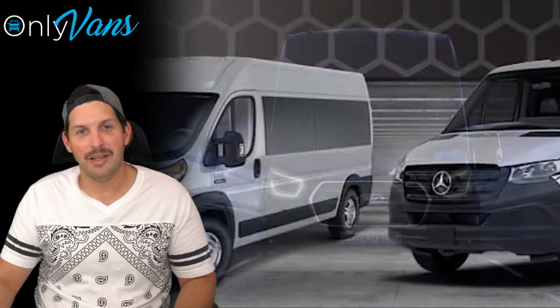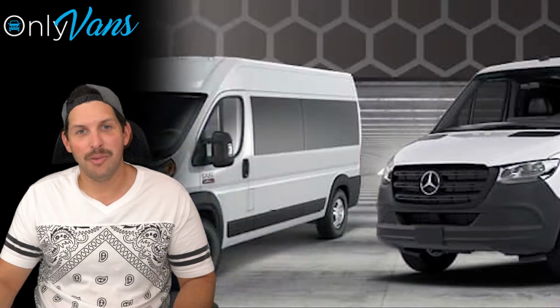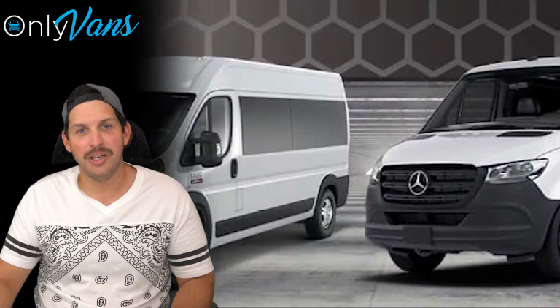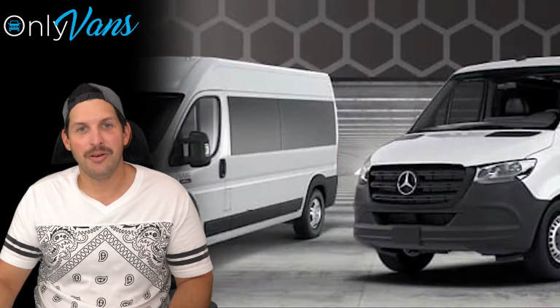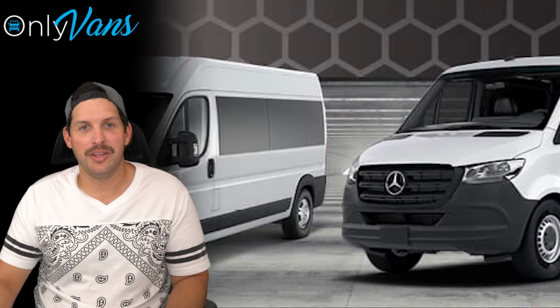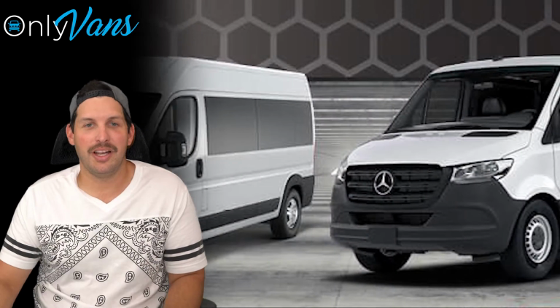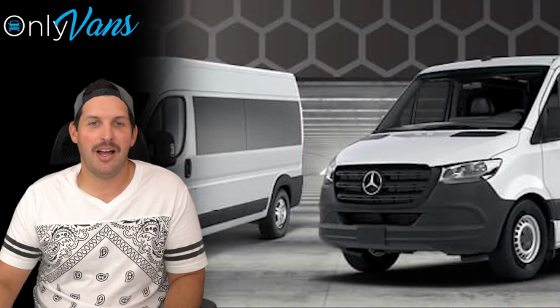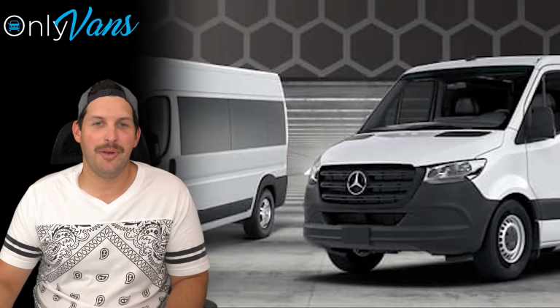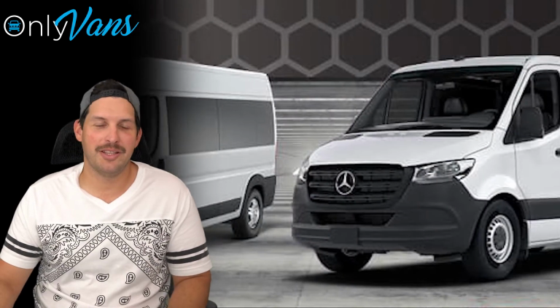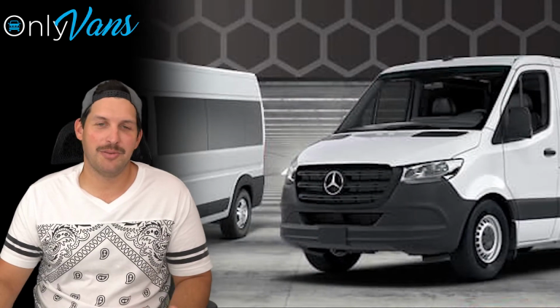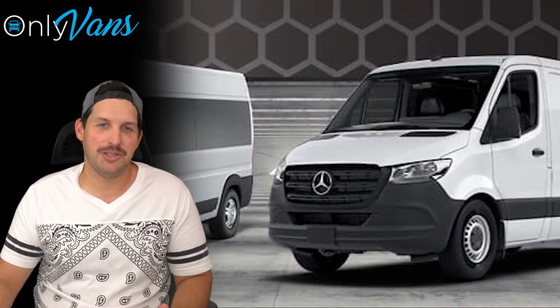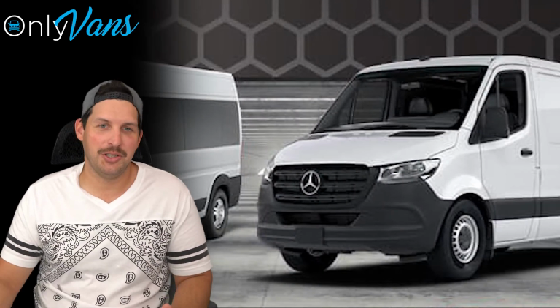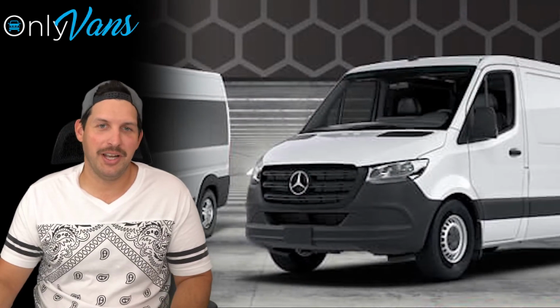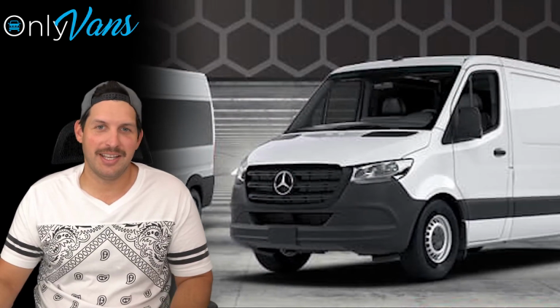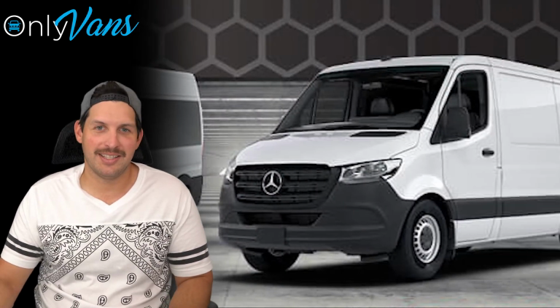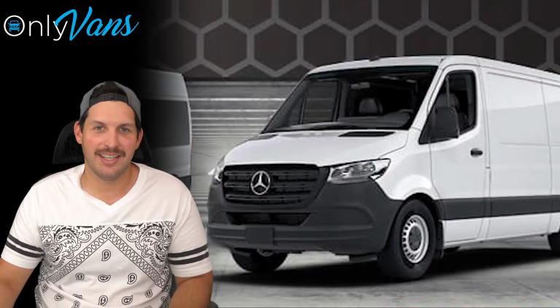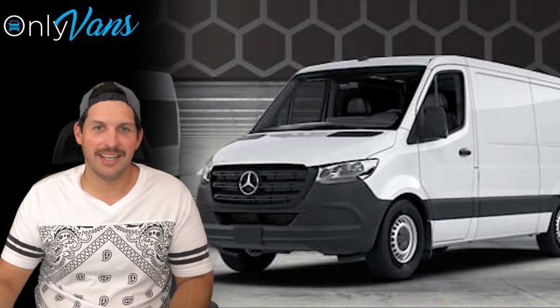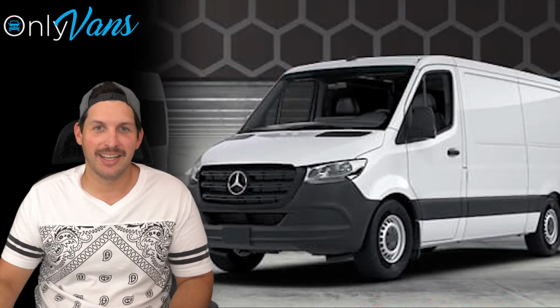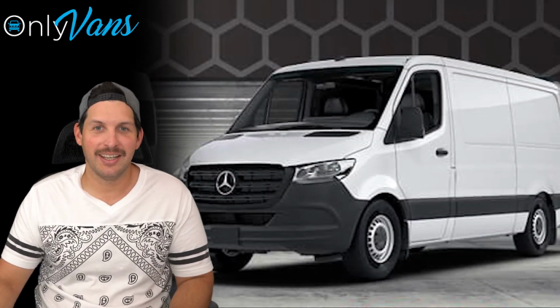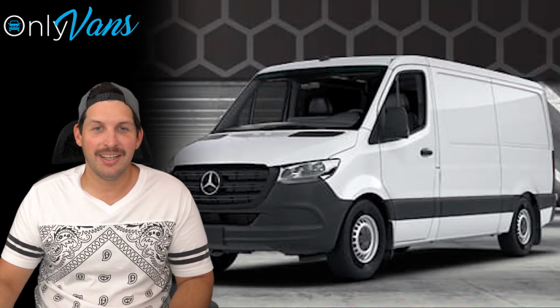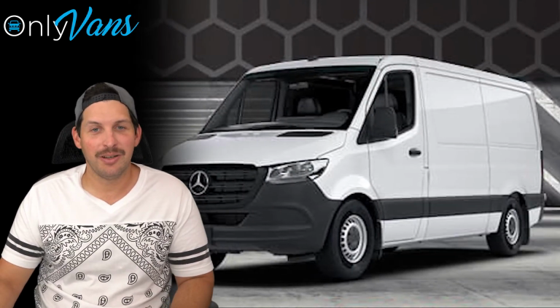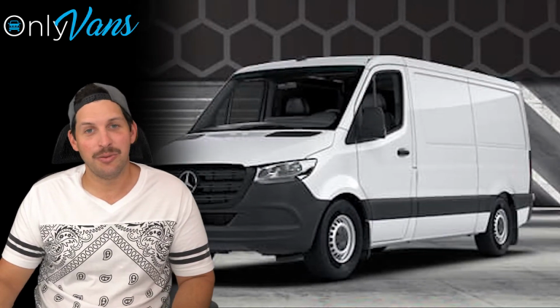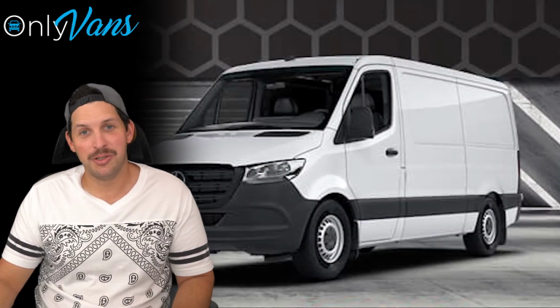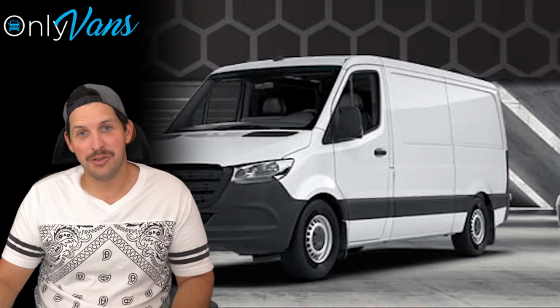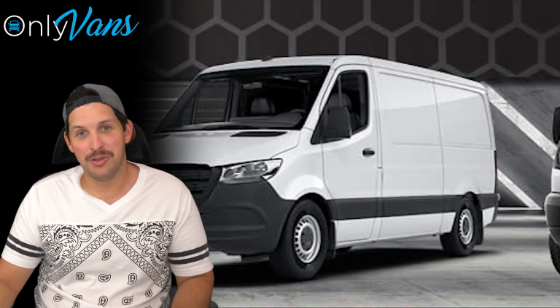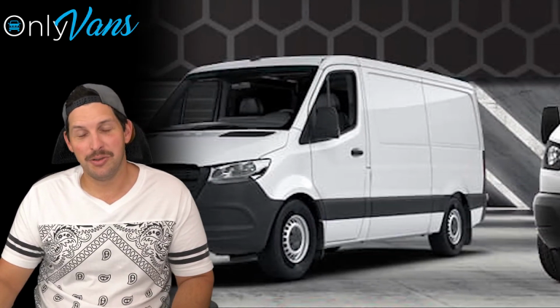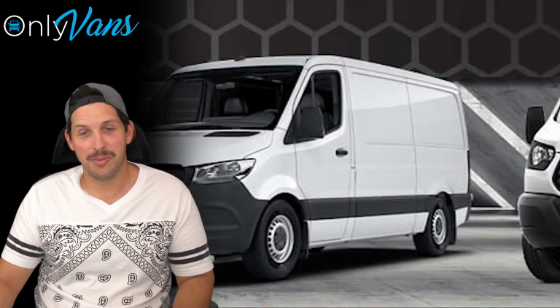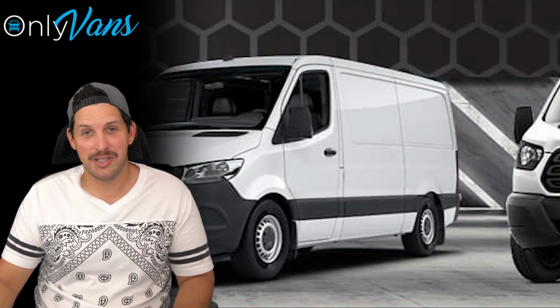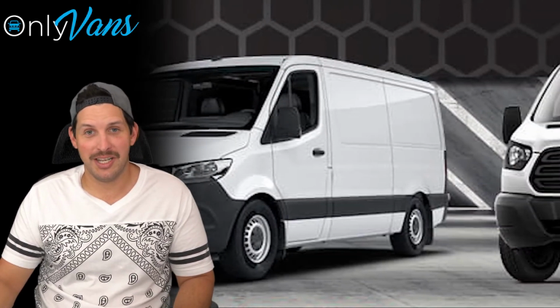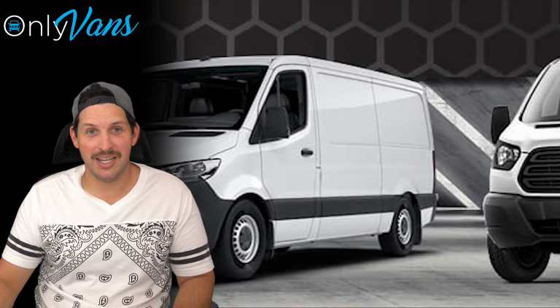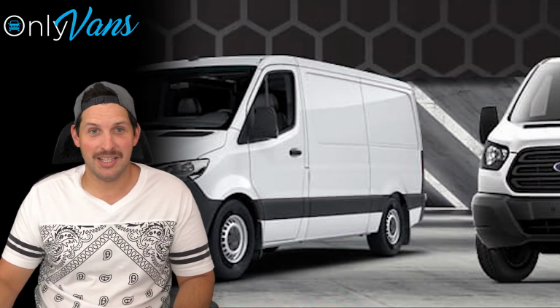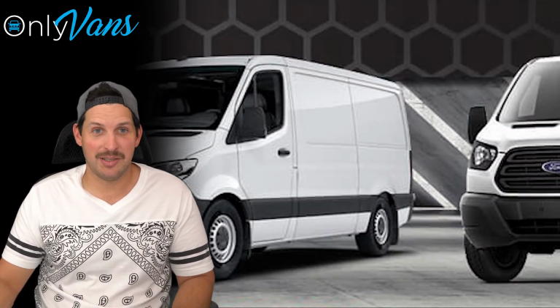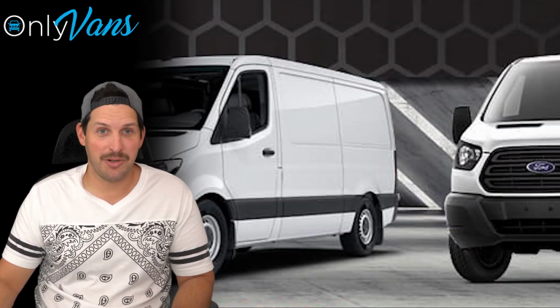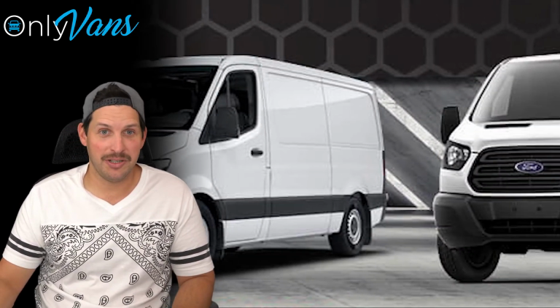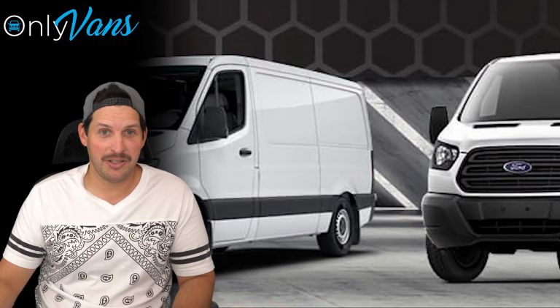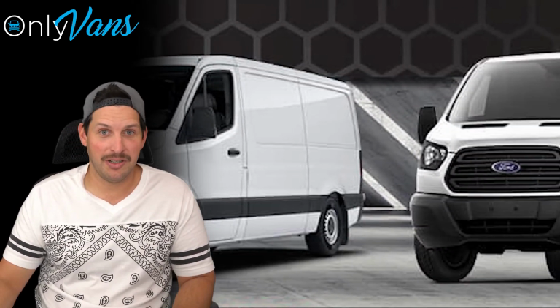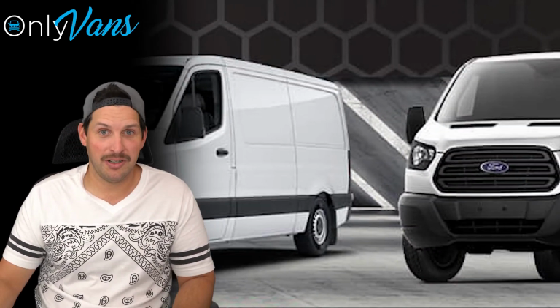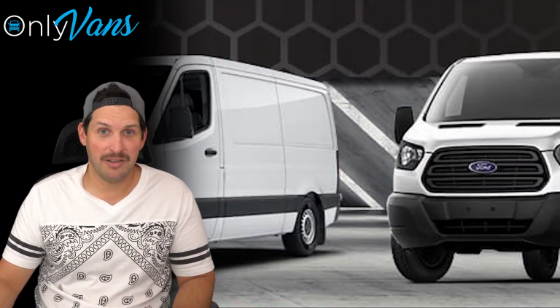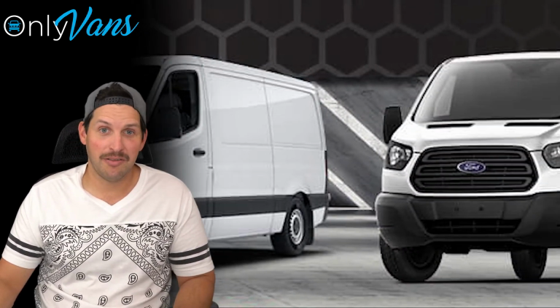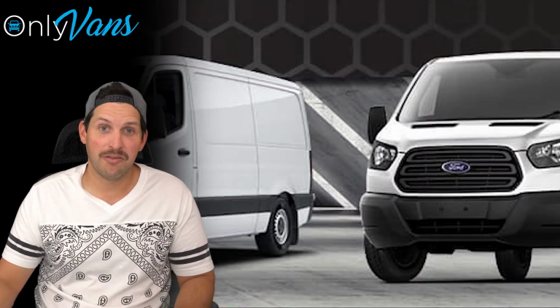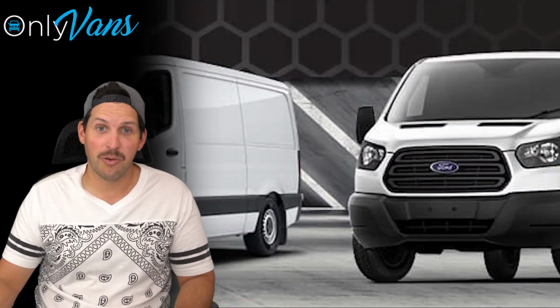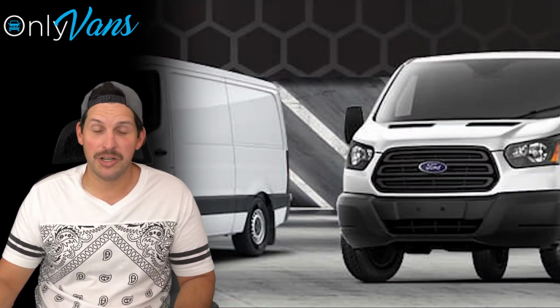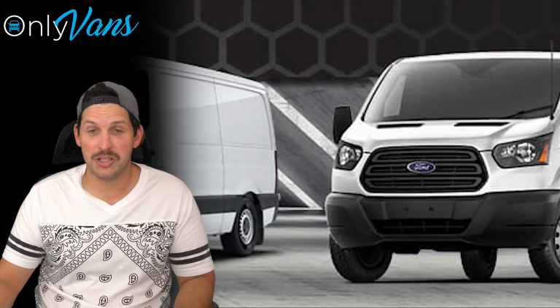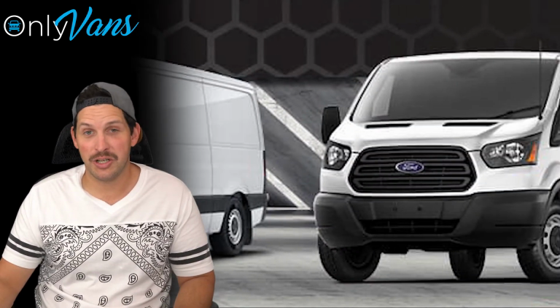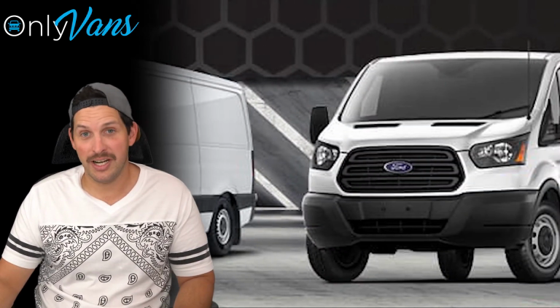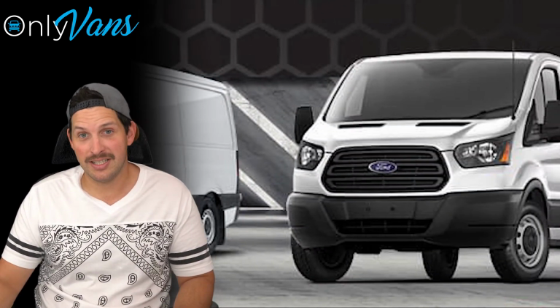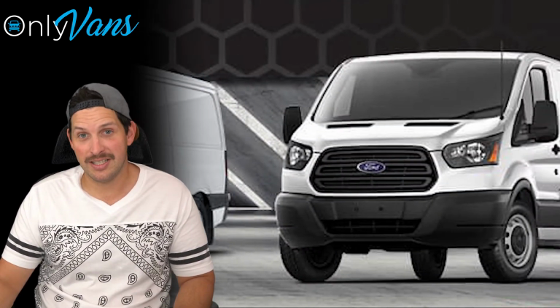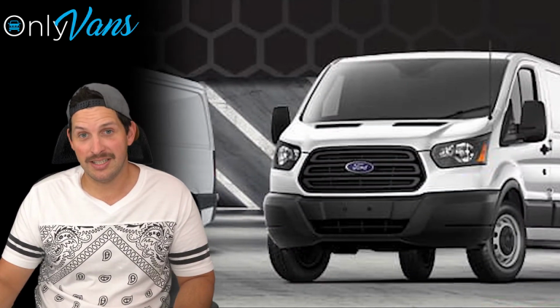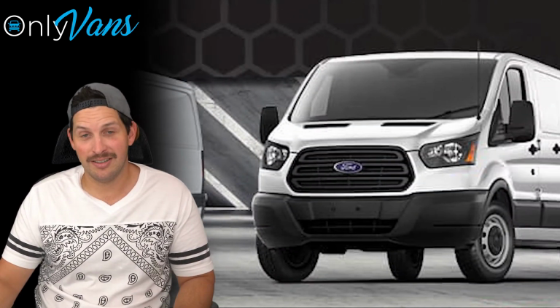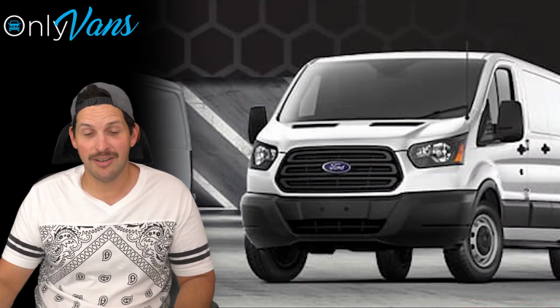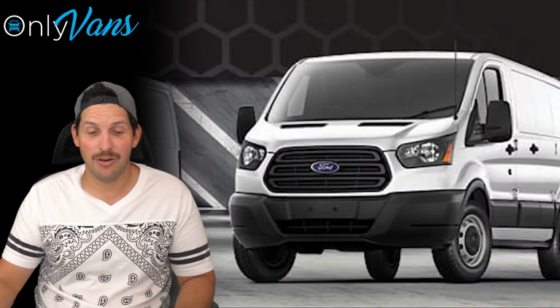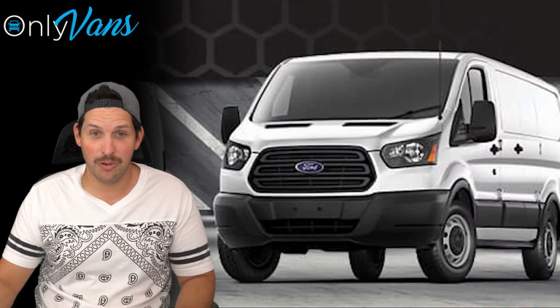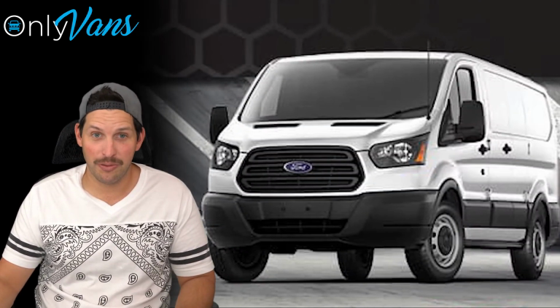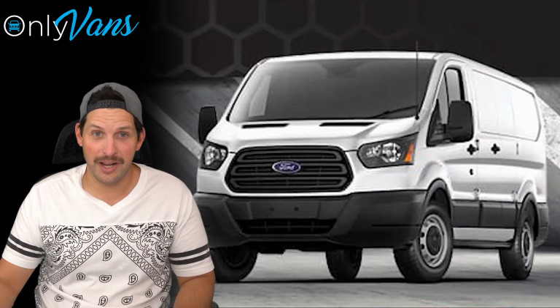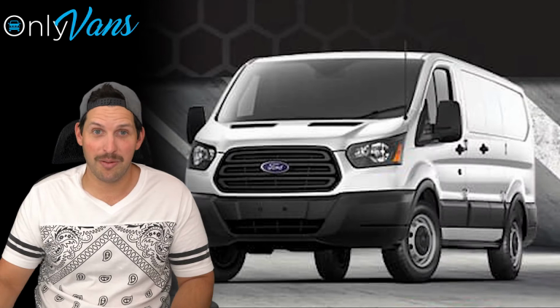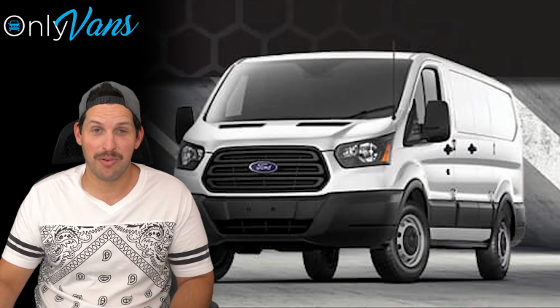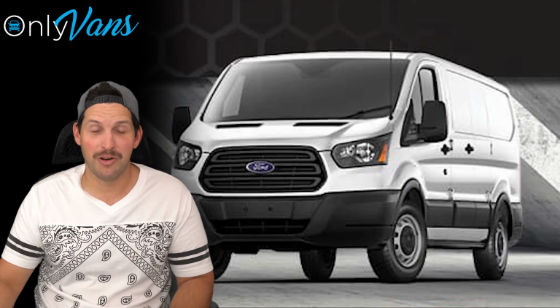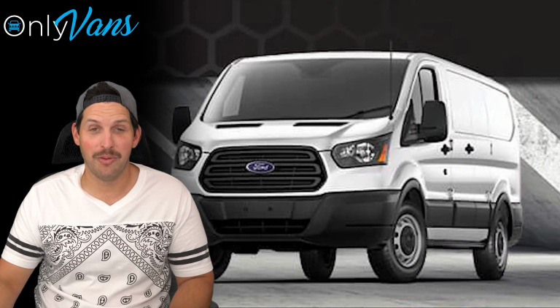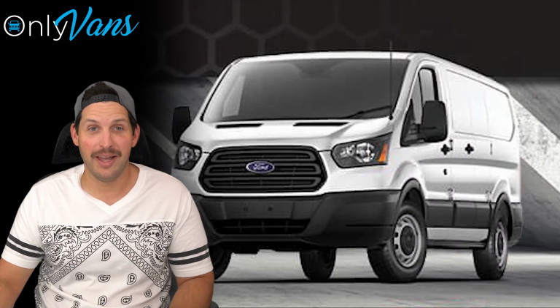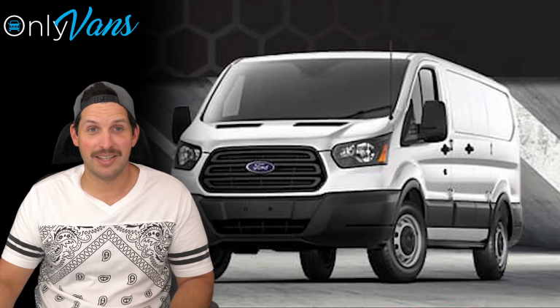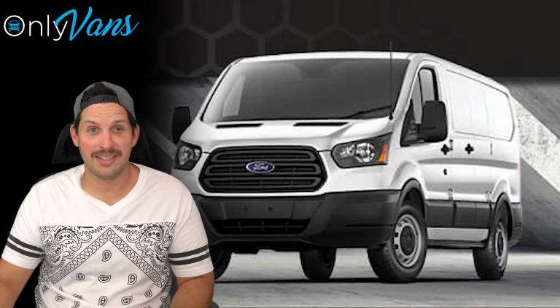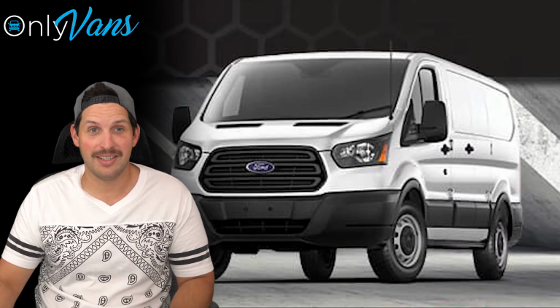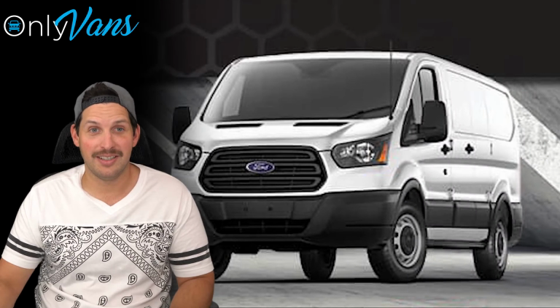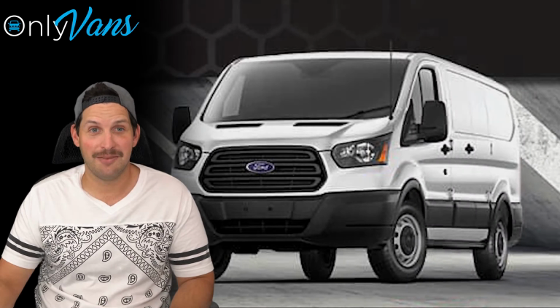Let me know in the comments what you guys think. Would you do a Mercedes Sprinter, Ford Transit, or Ram Promaster?